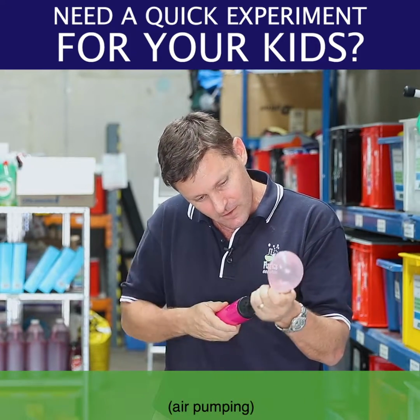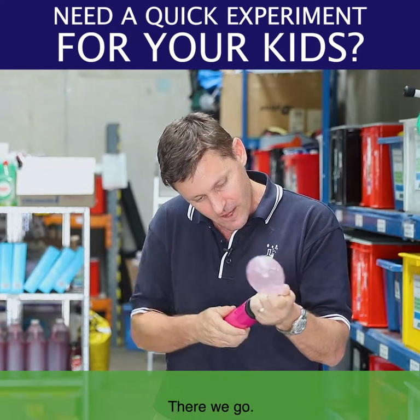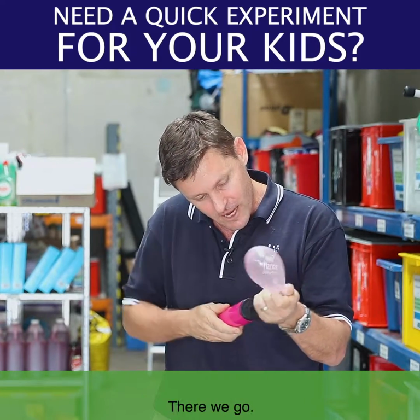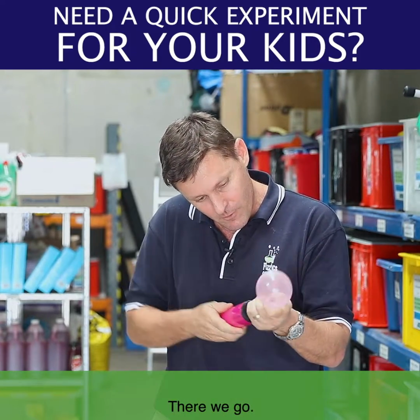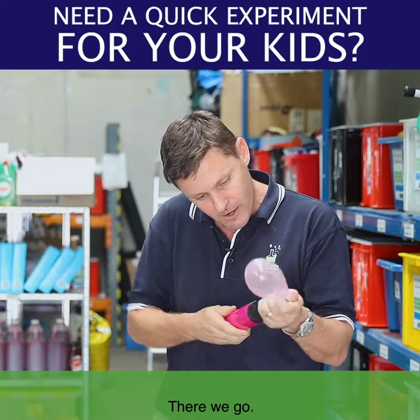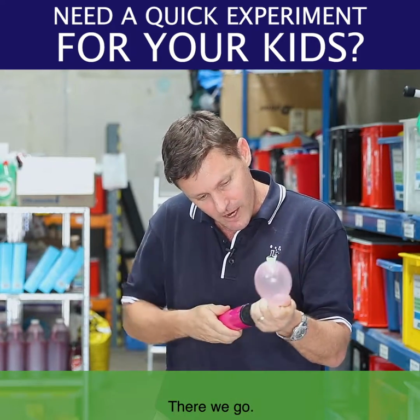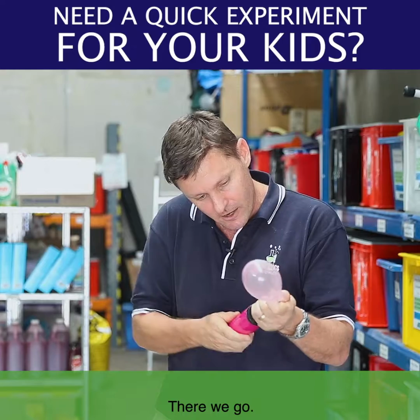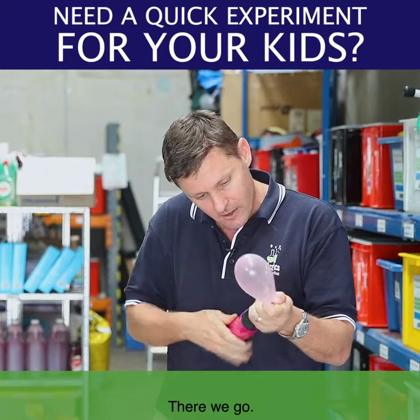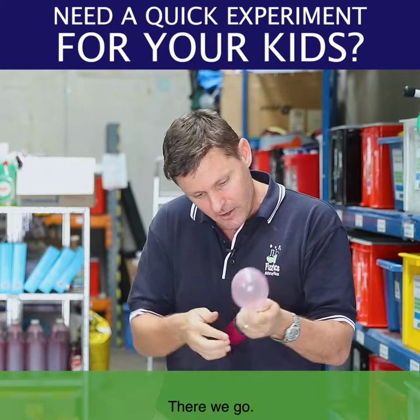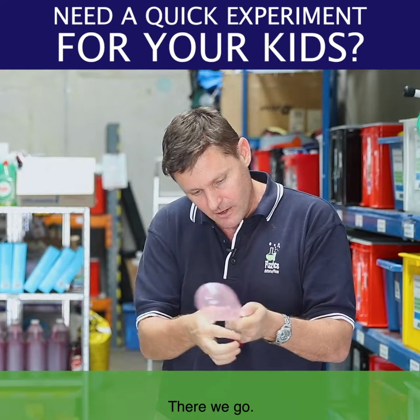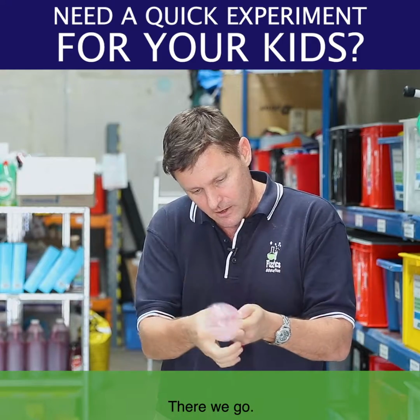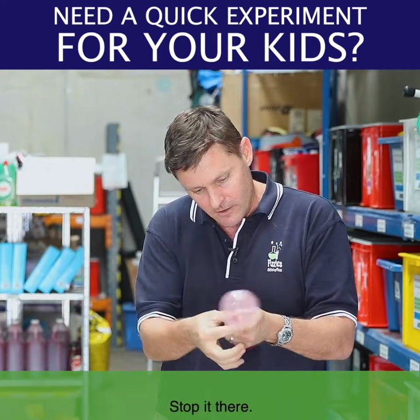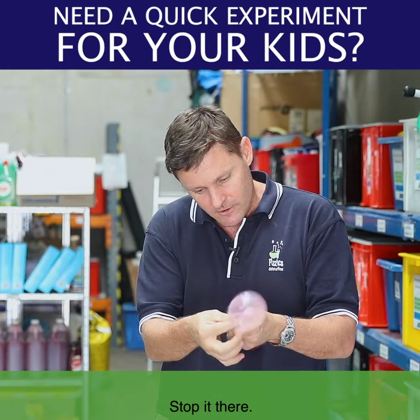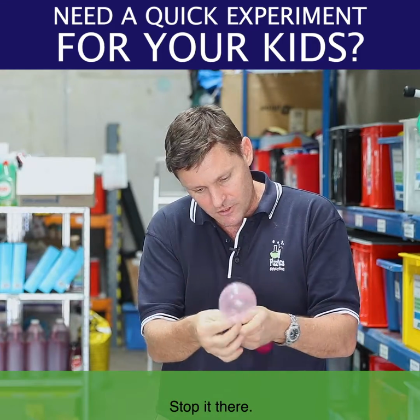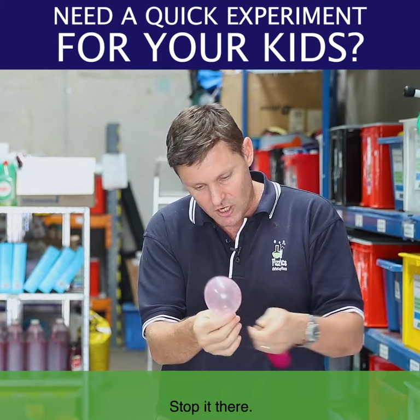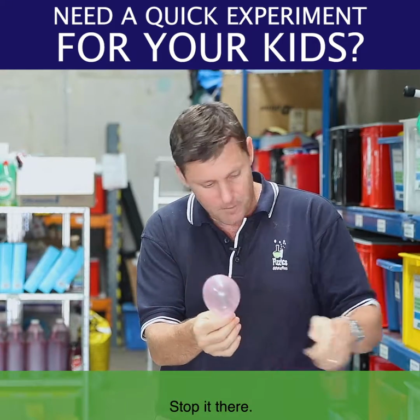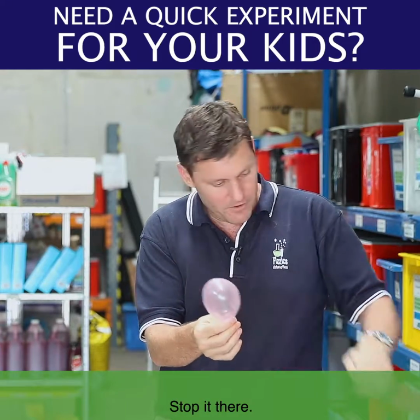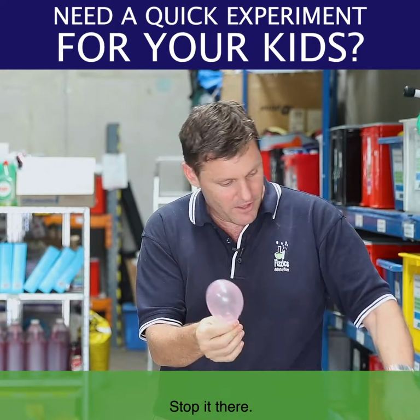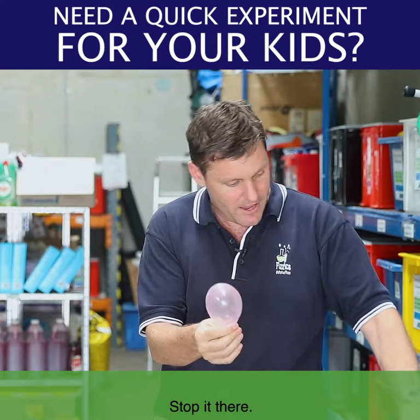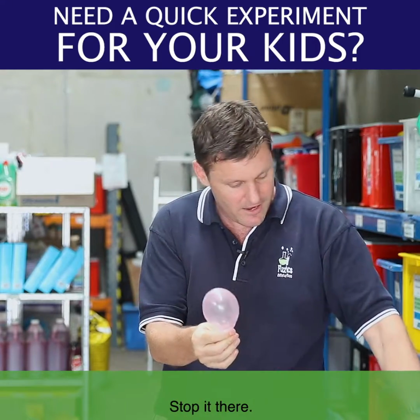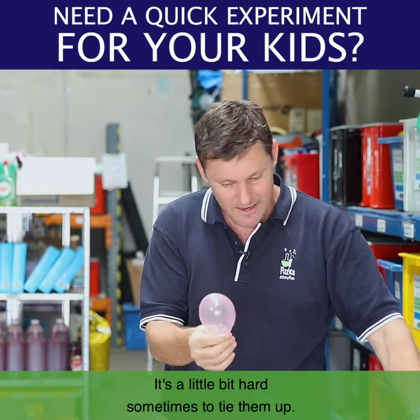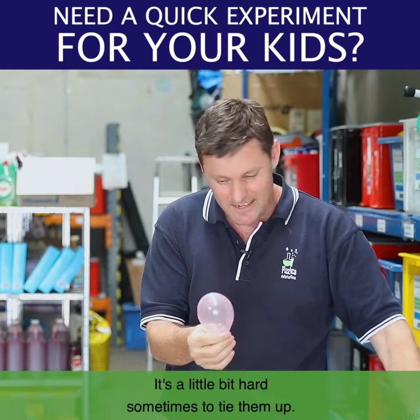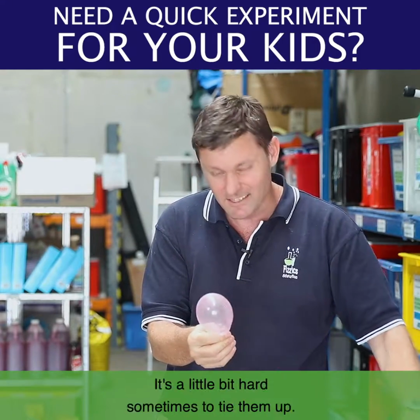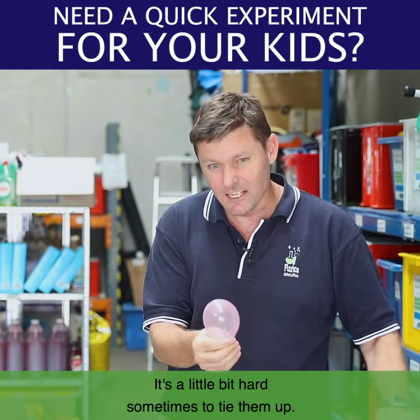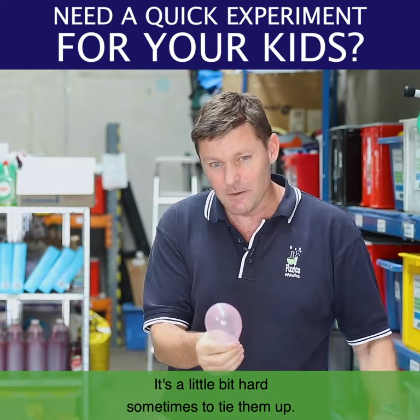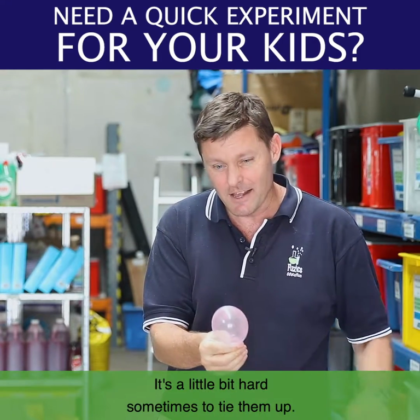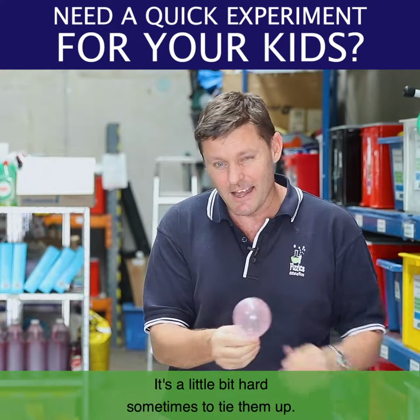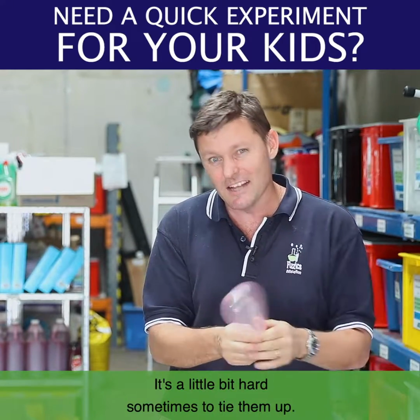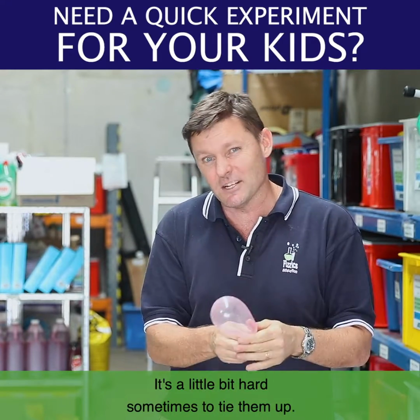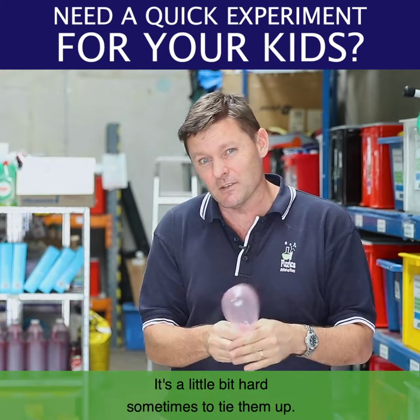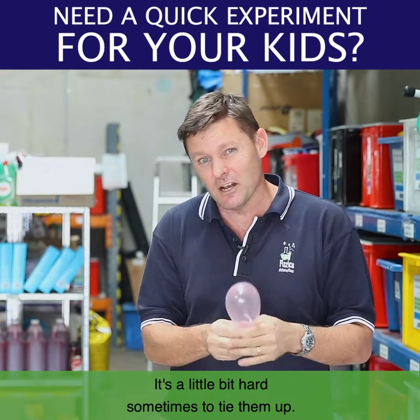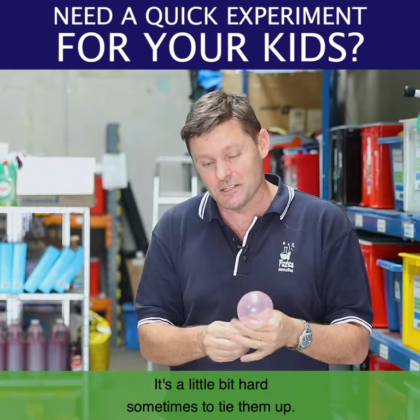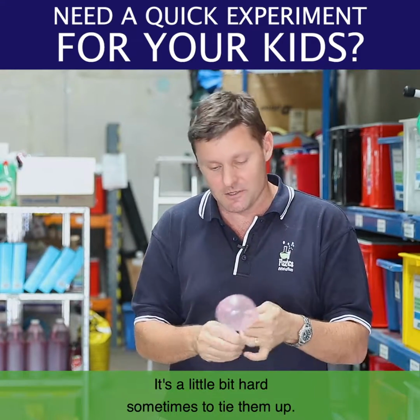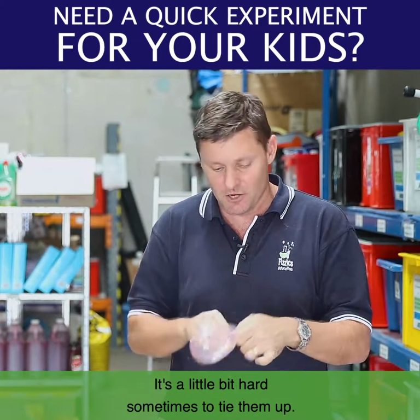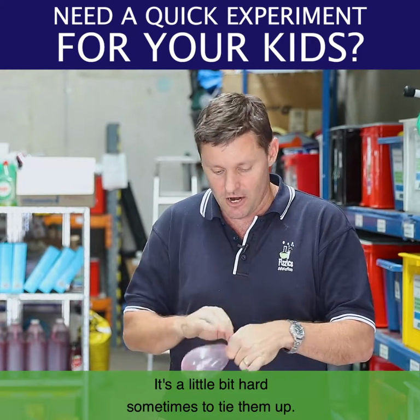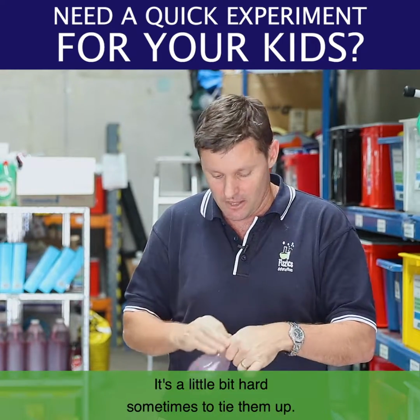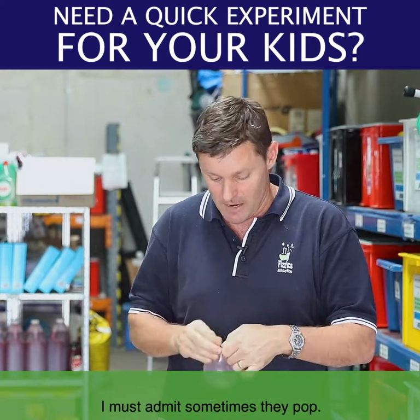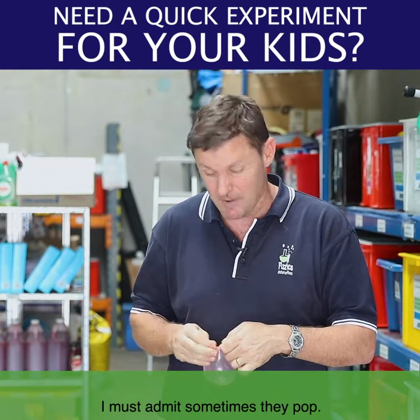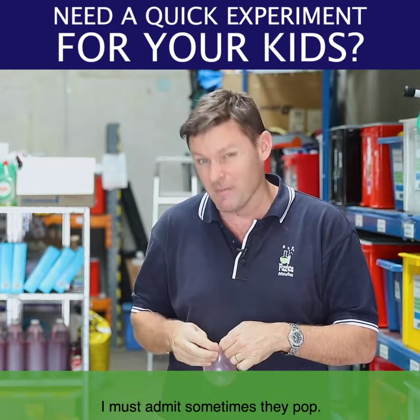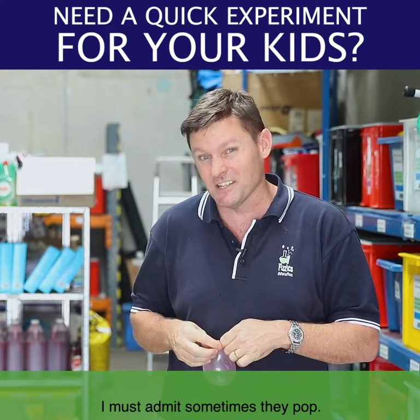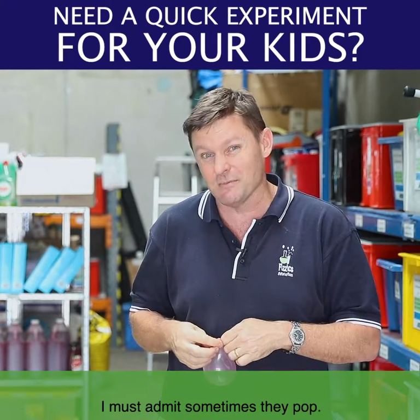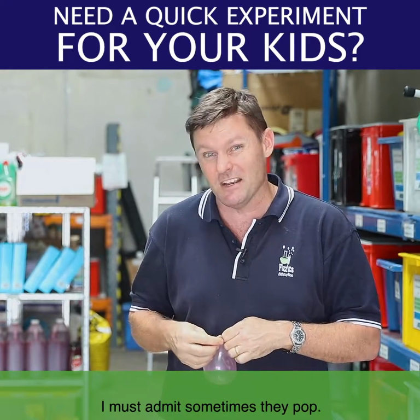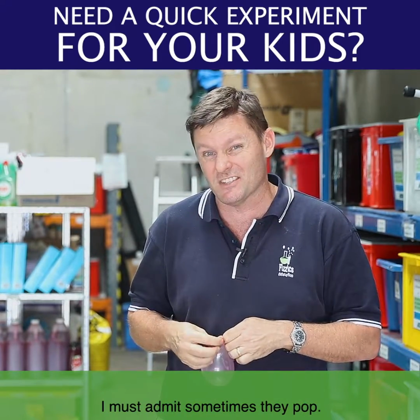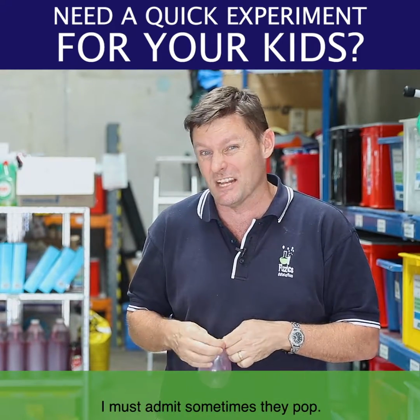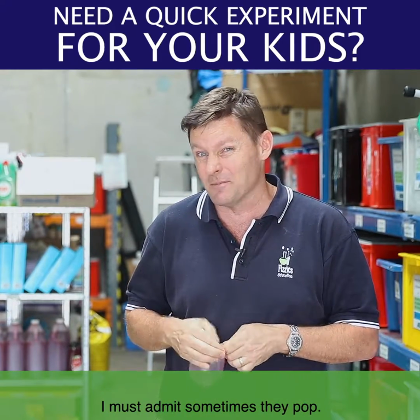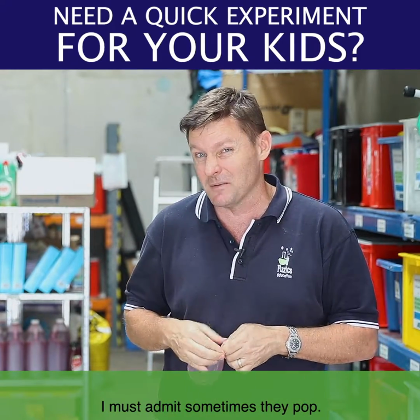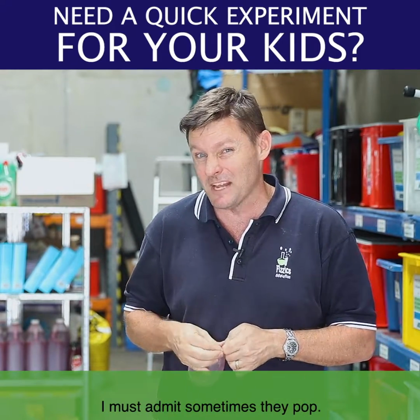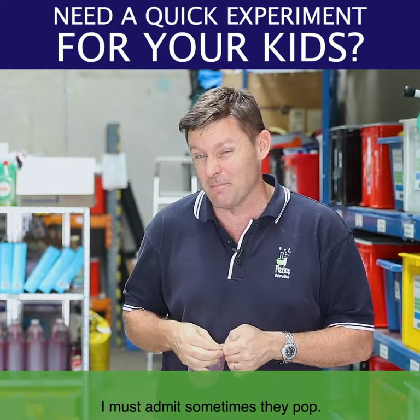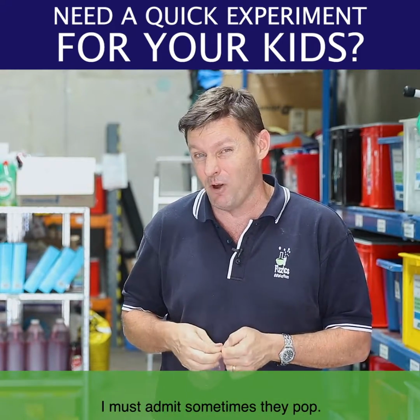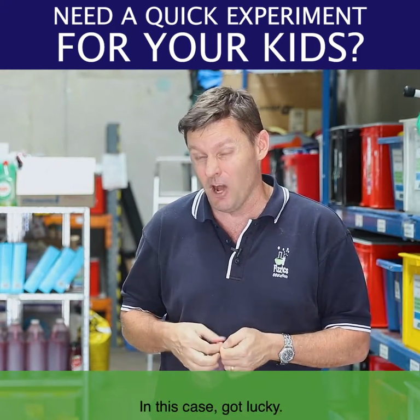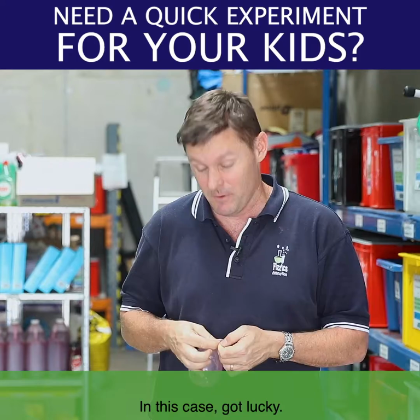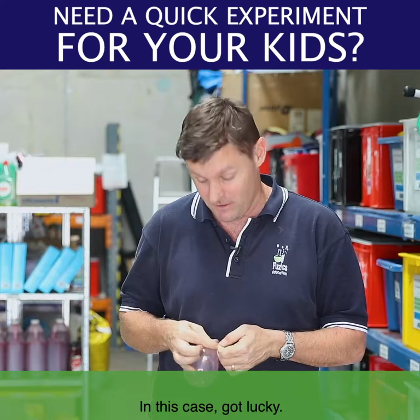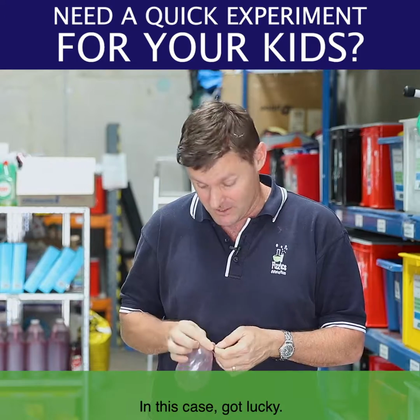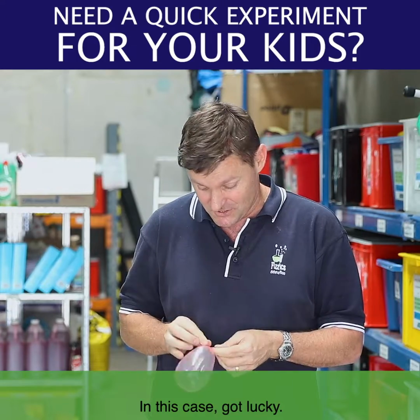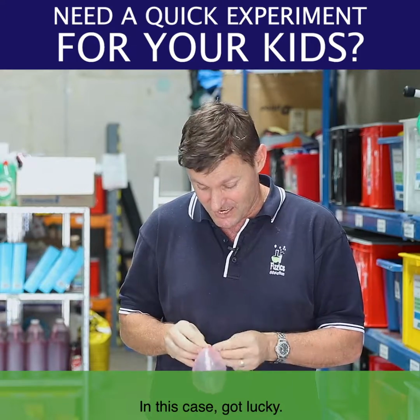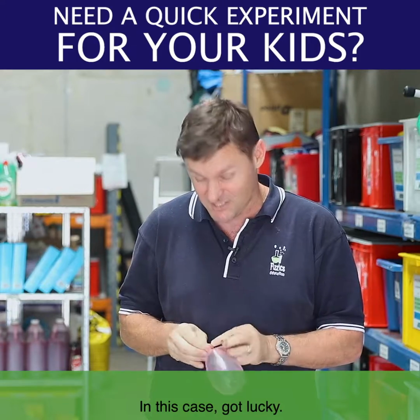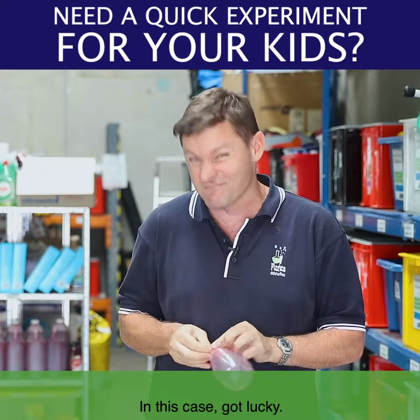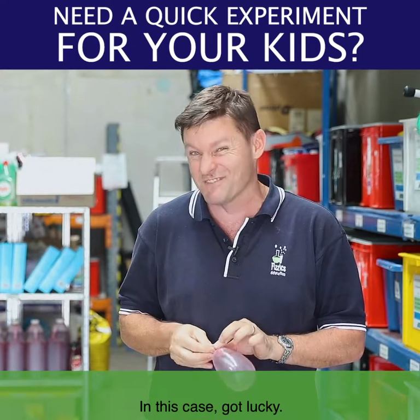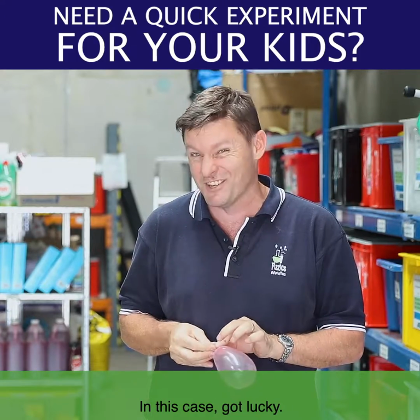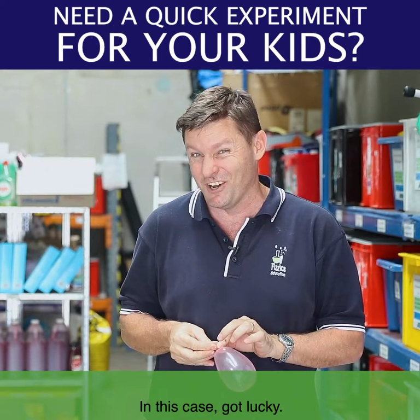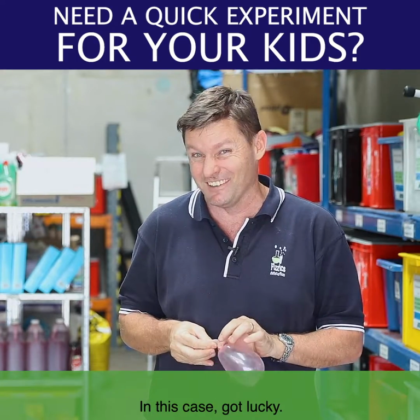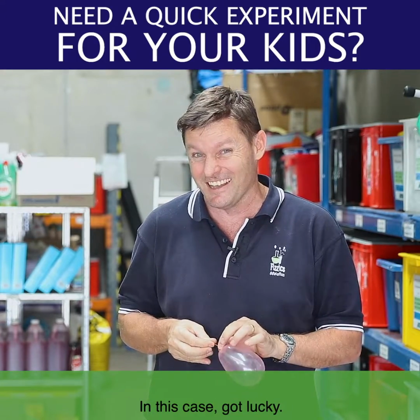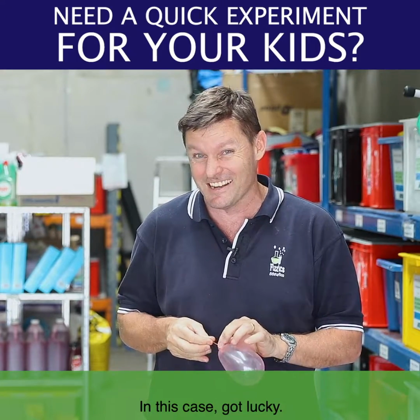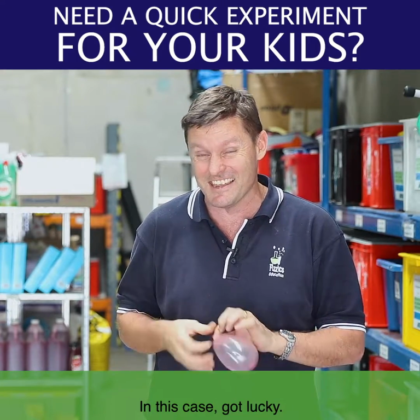There we go, stop it there. It's a little bit hard sometimes to tie them up, I must admit. Sometimes they pop, and in this case, got lucky.